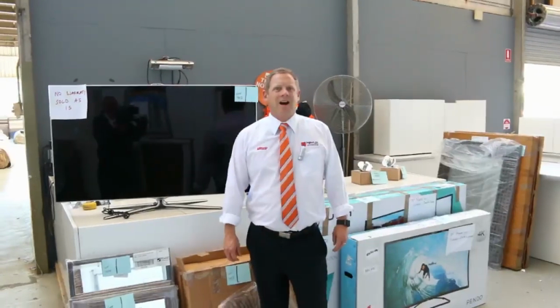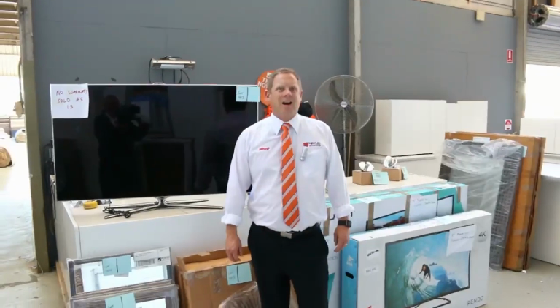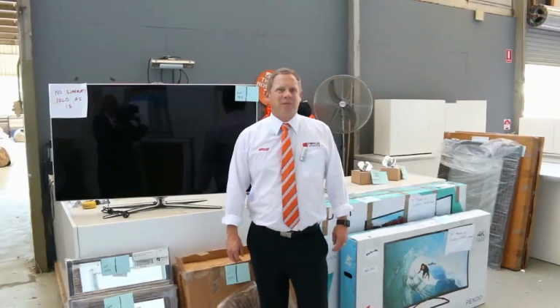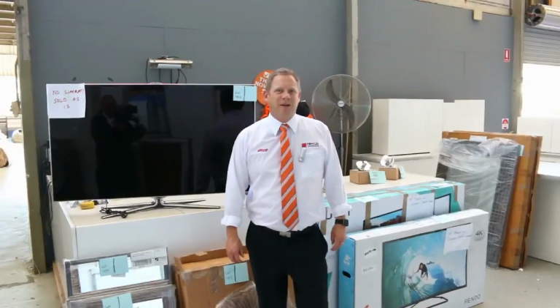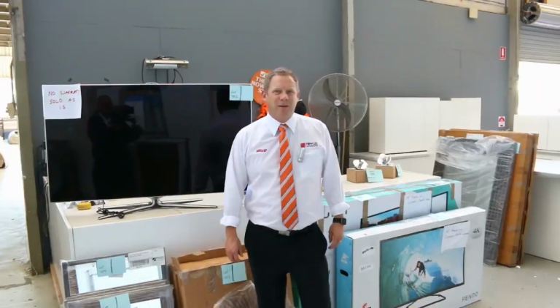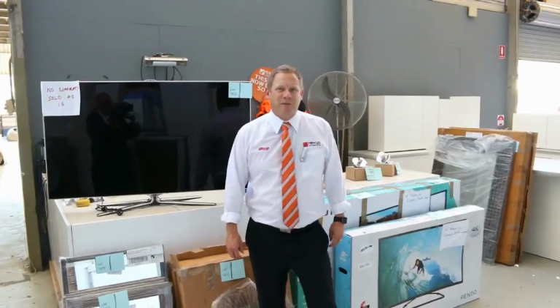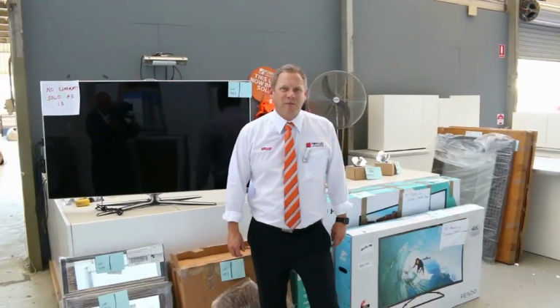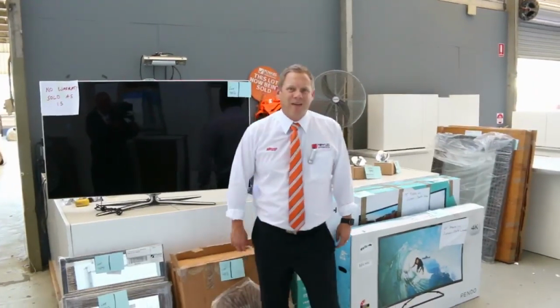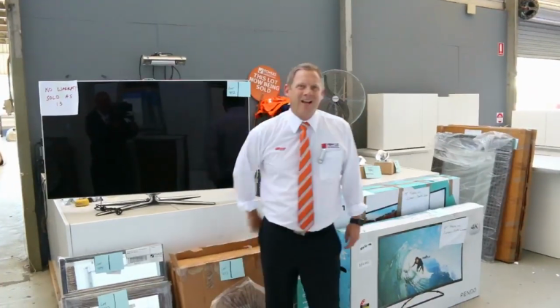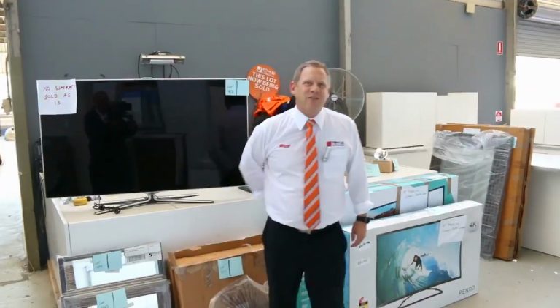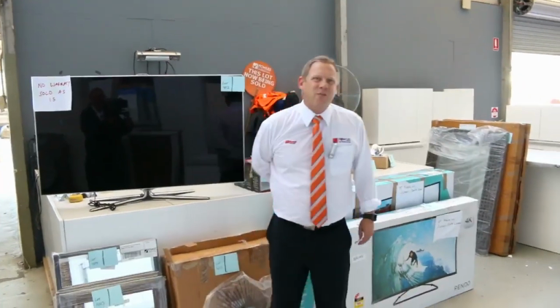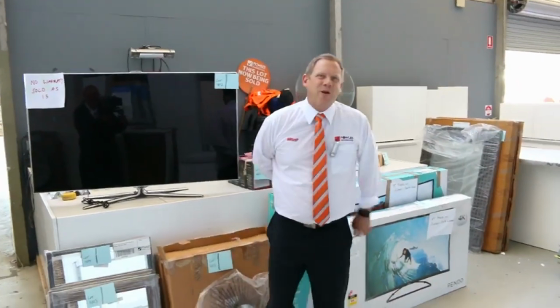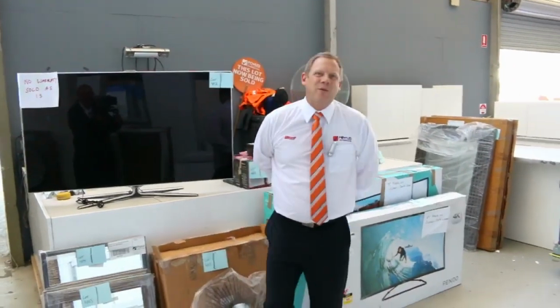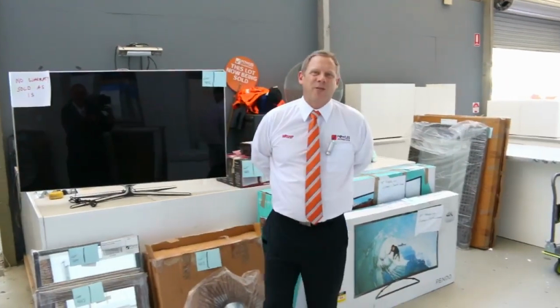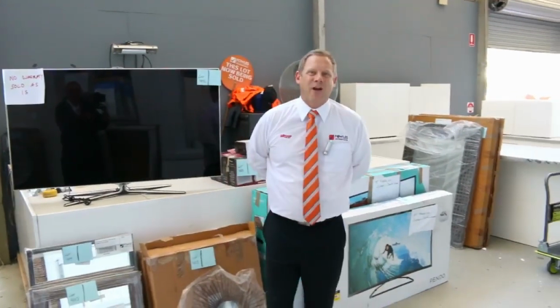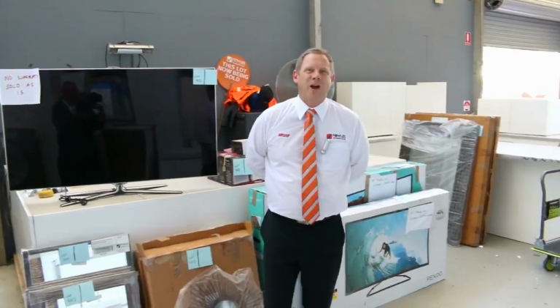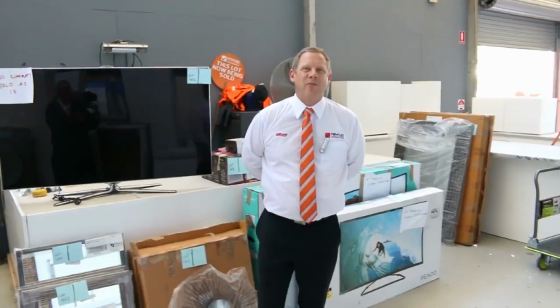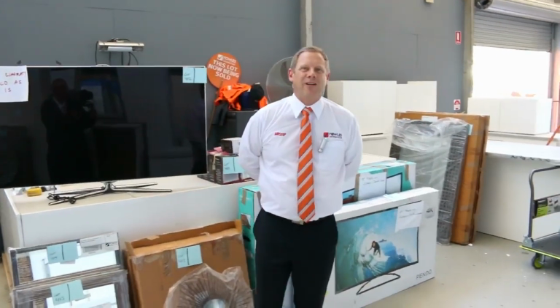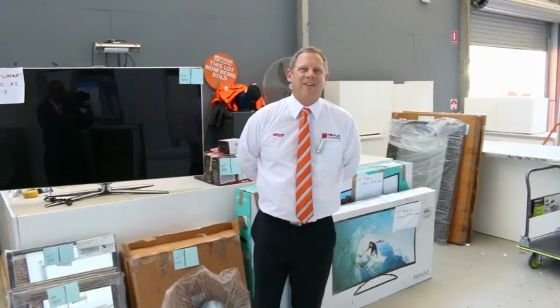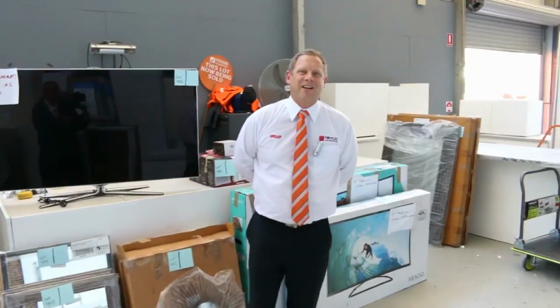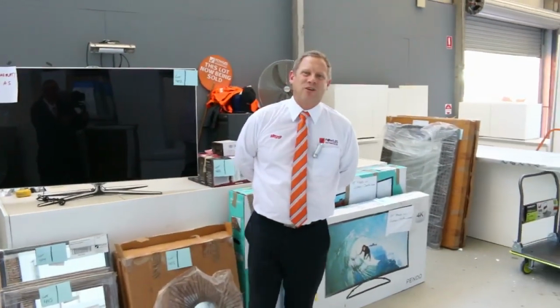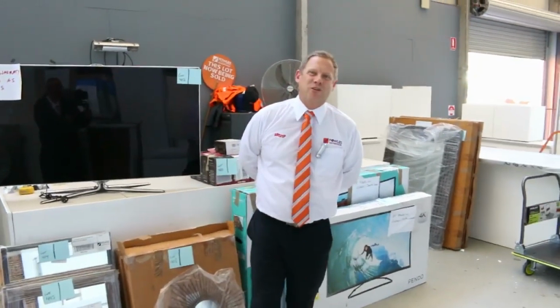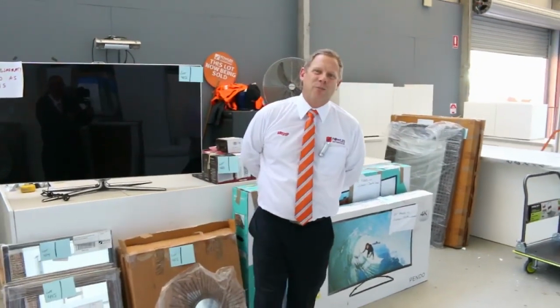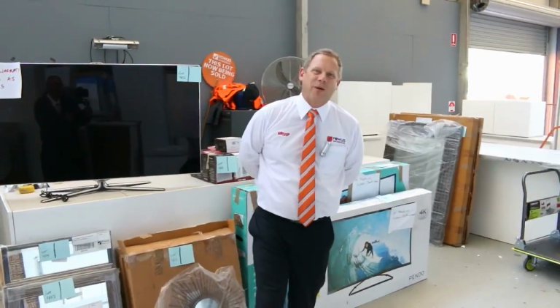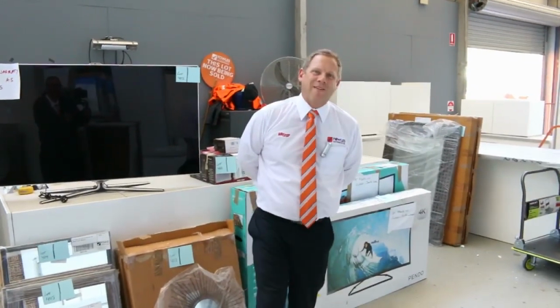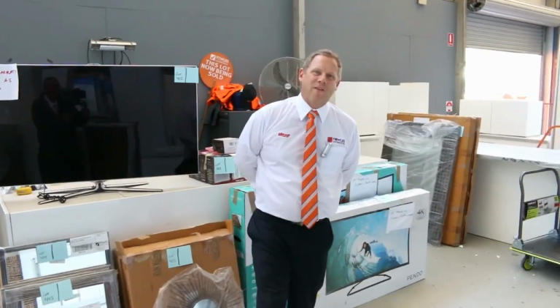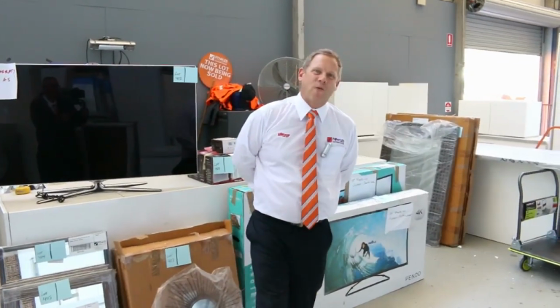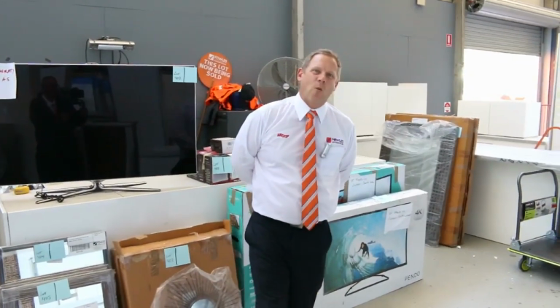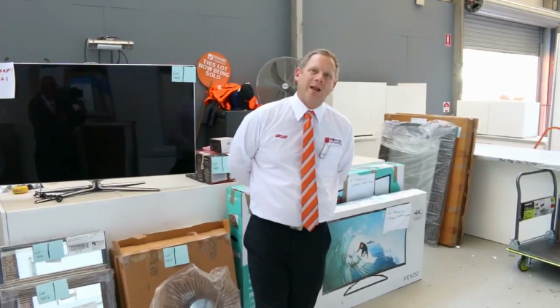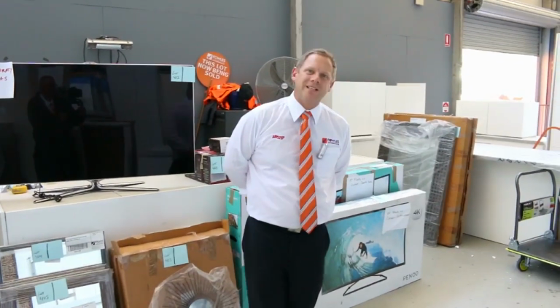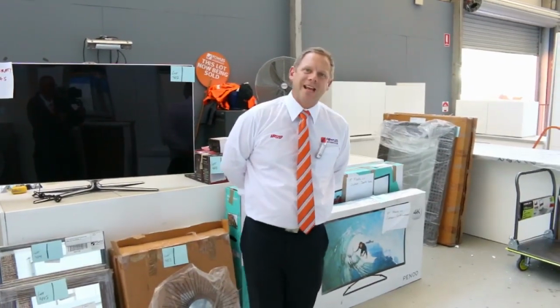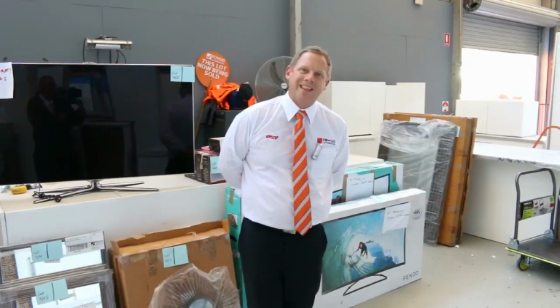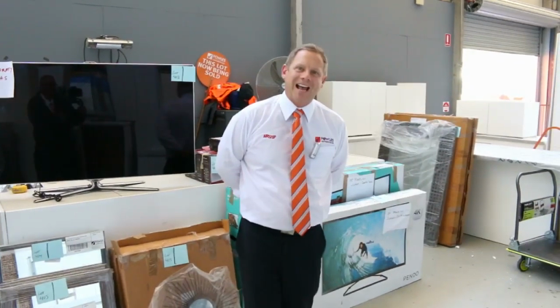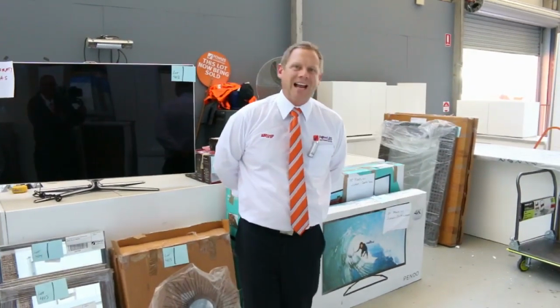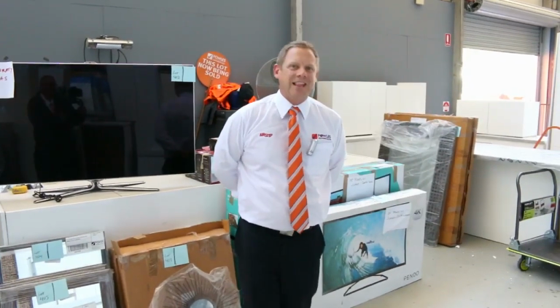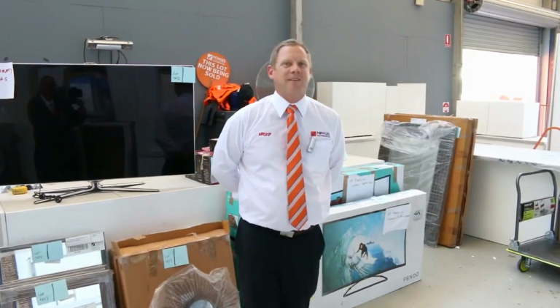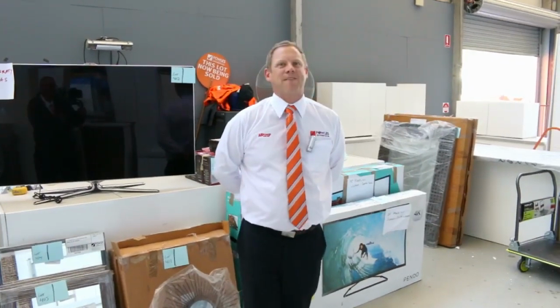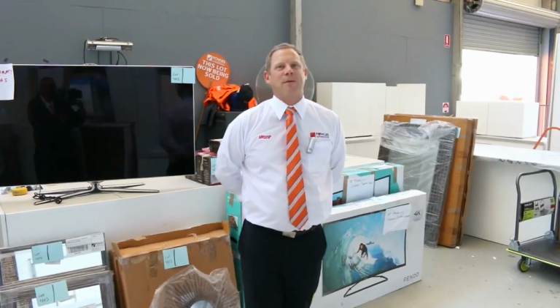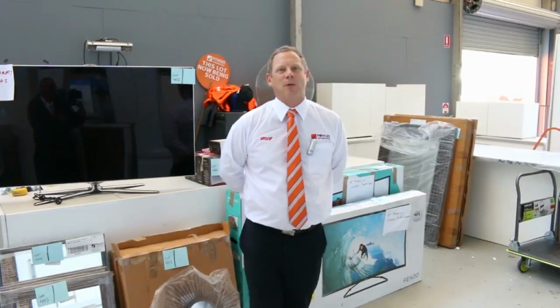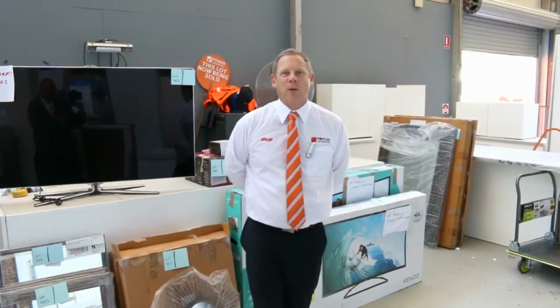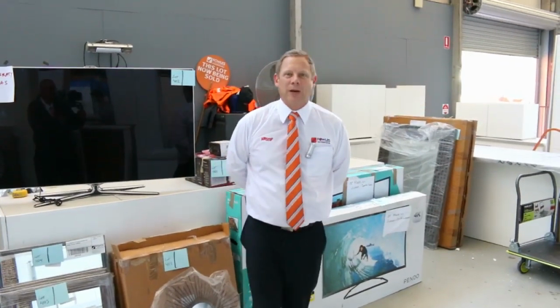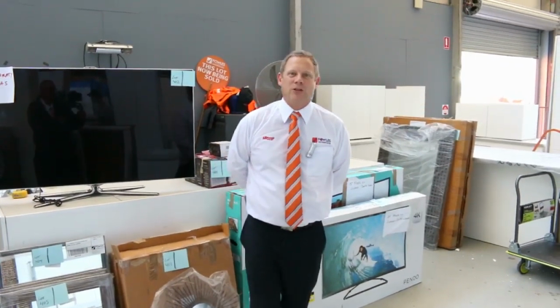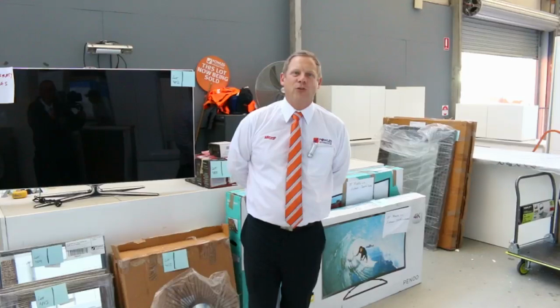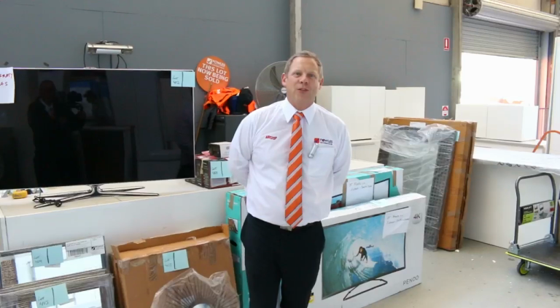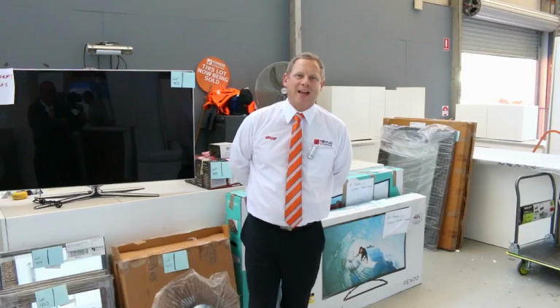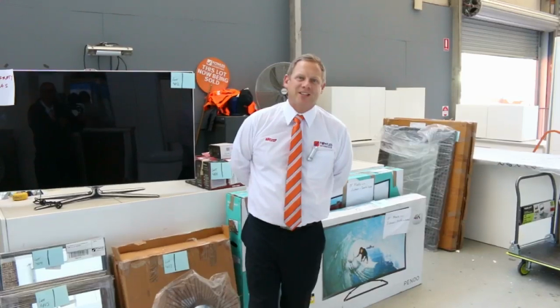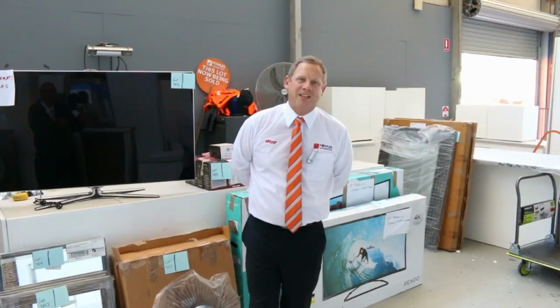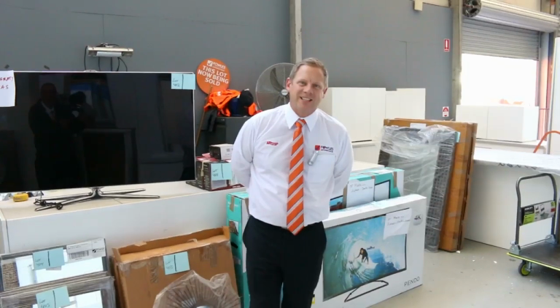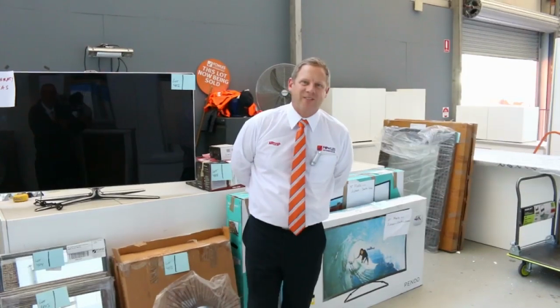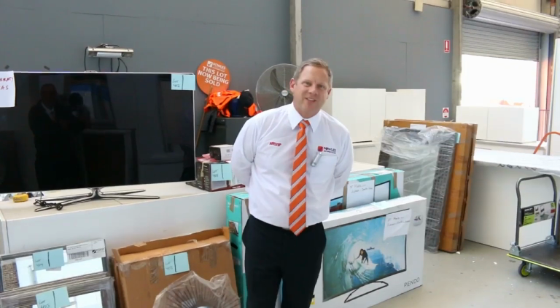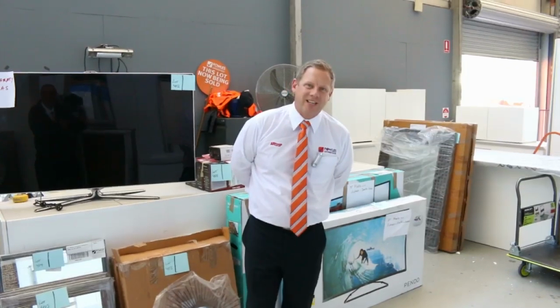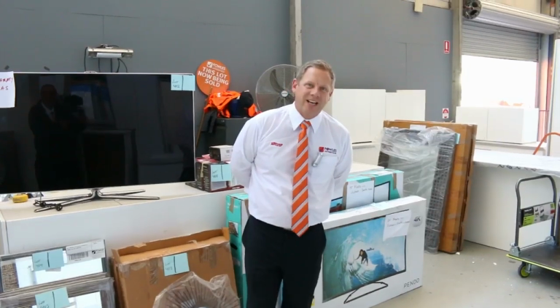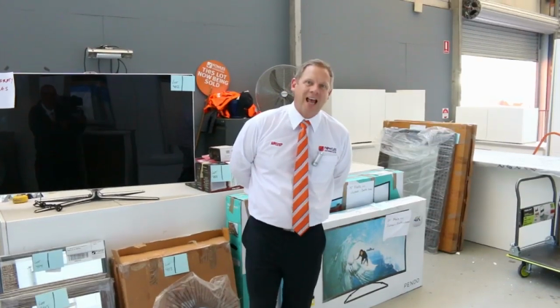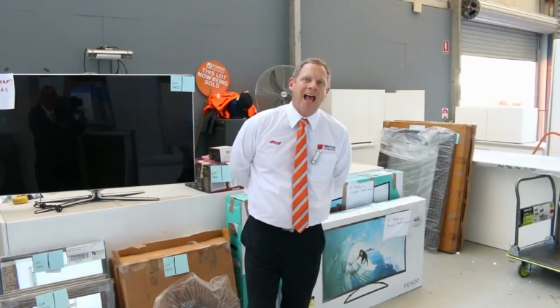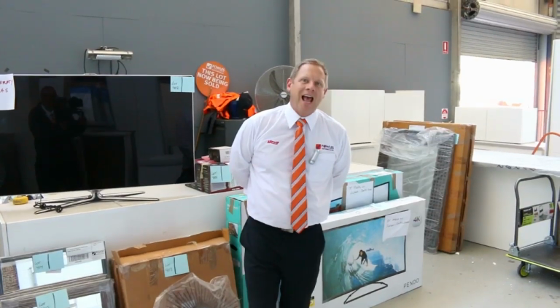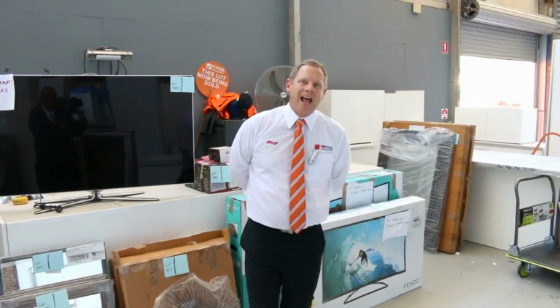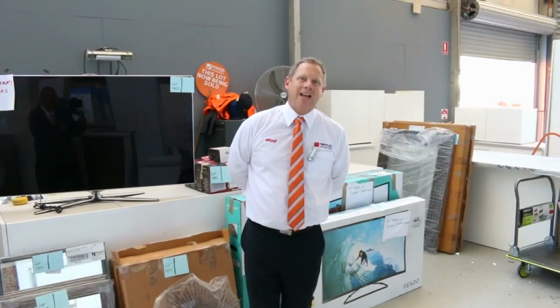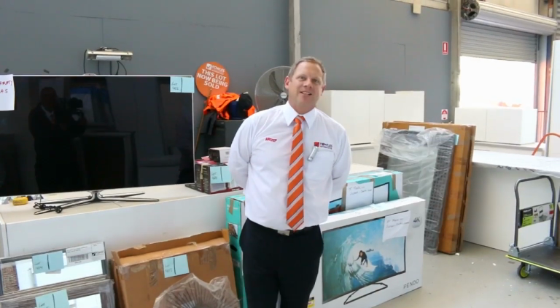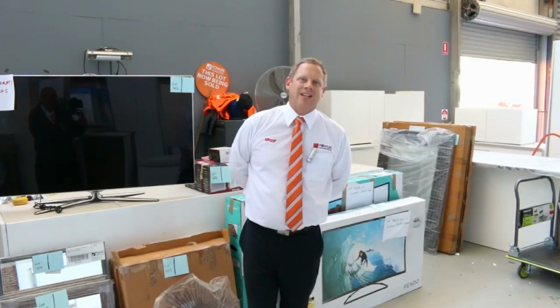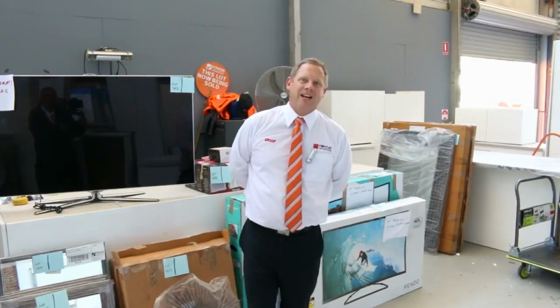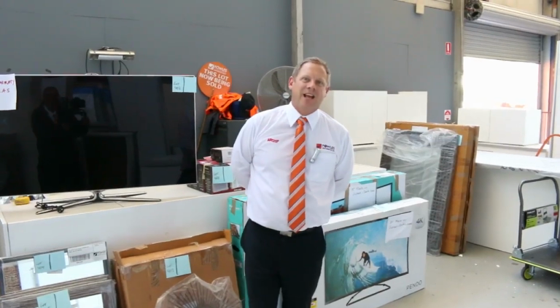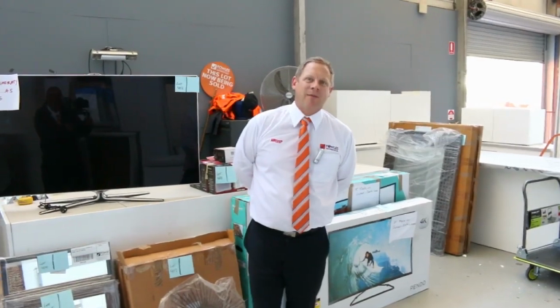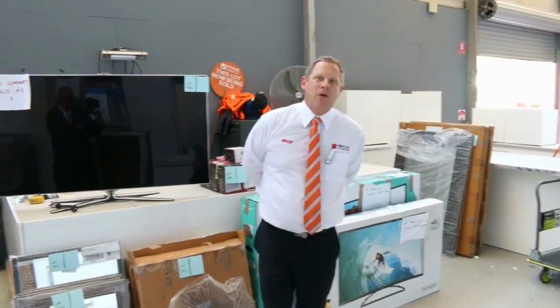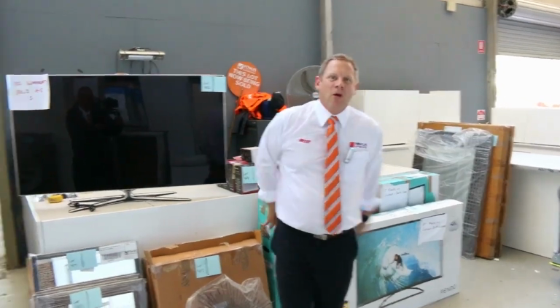Hi, I'm Liam from Fowles and welcome to the Home Renovators Auction Preview for Wednesday the 8th of February 2017 at 10am.